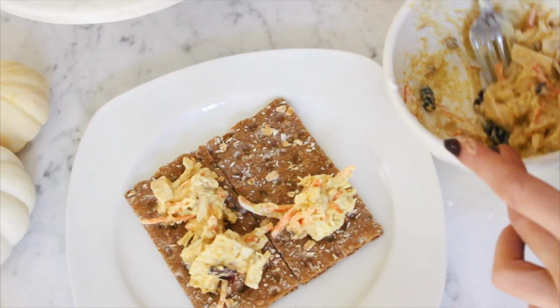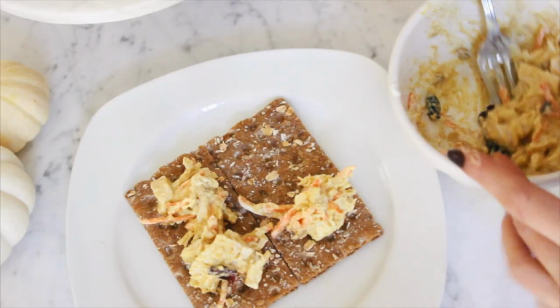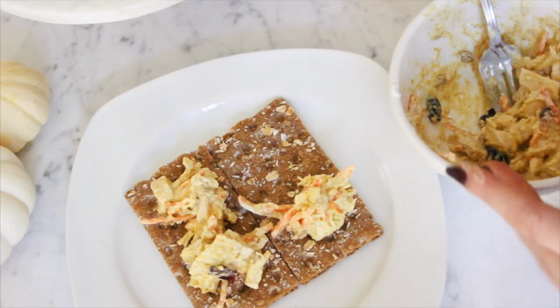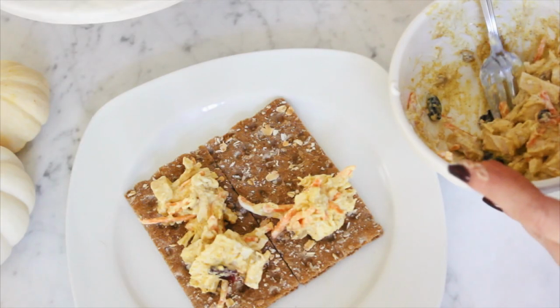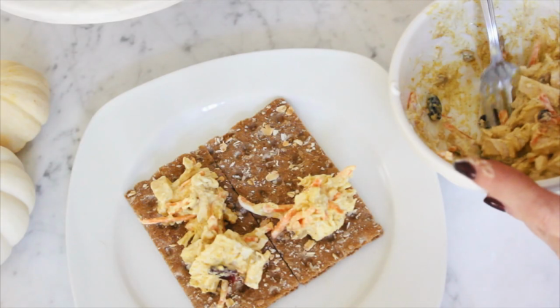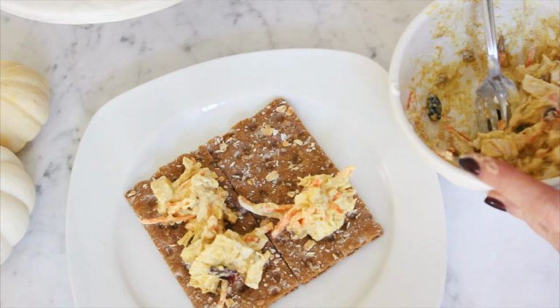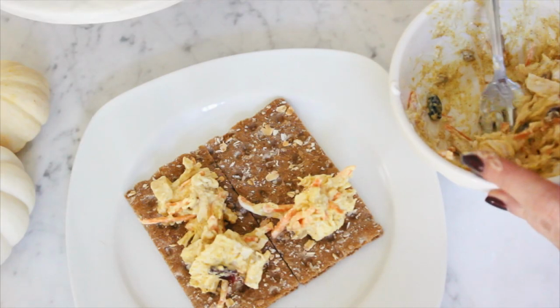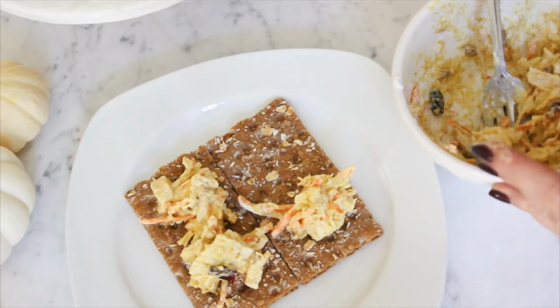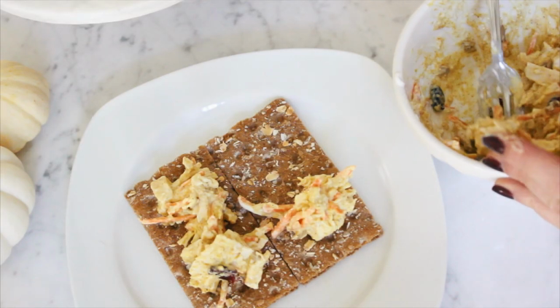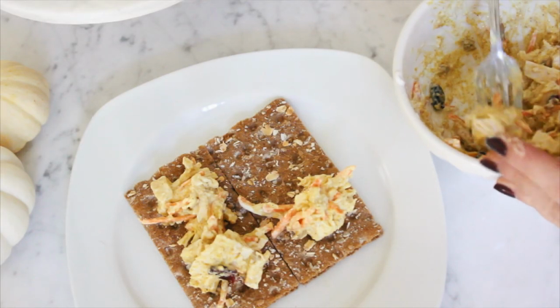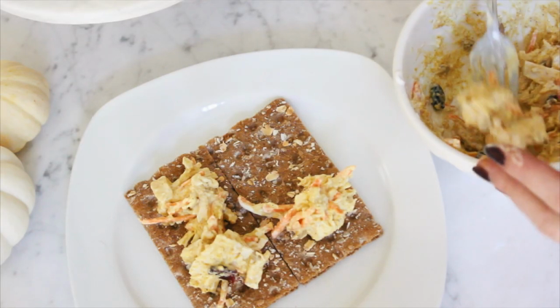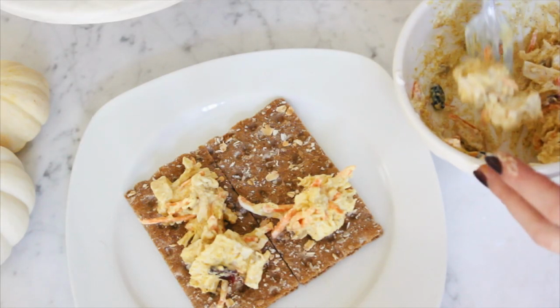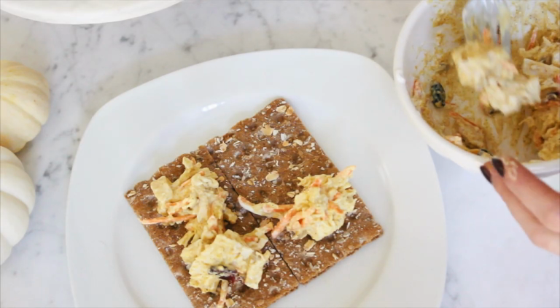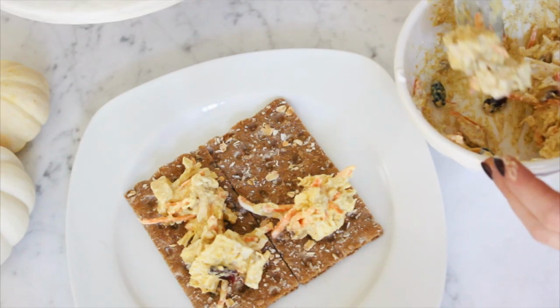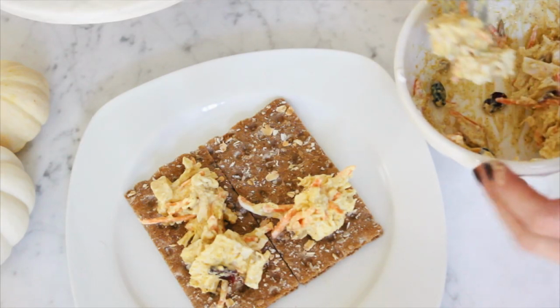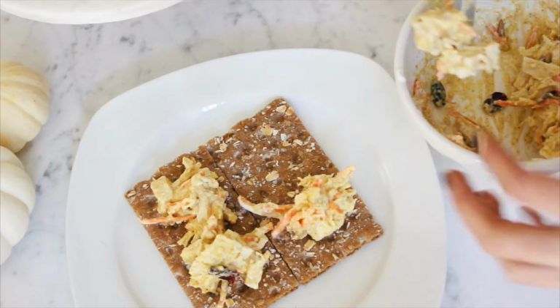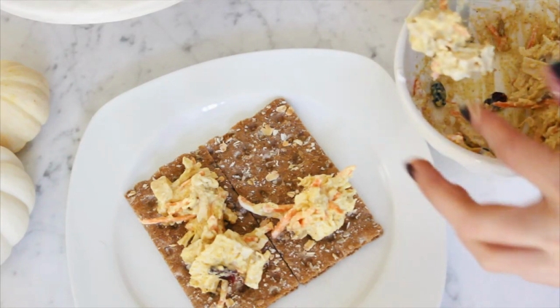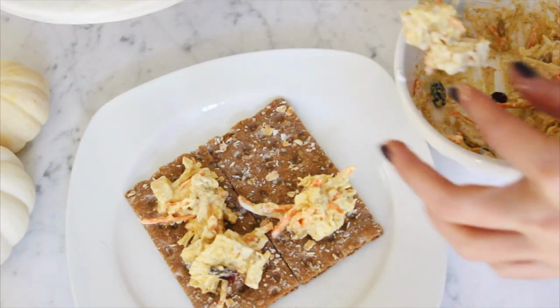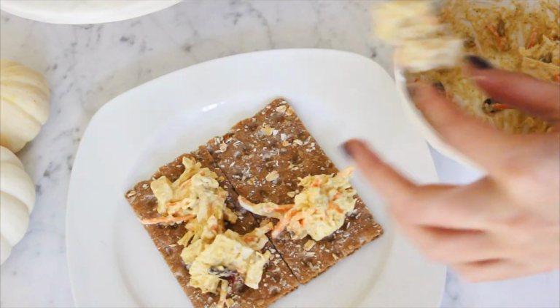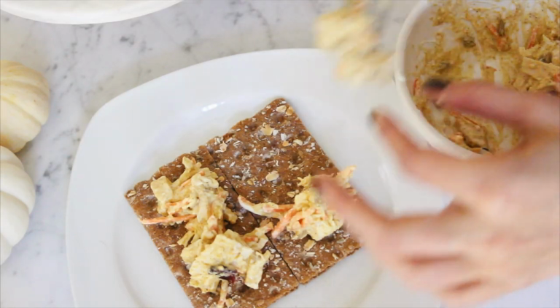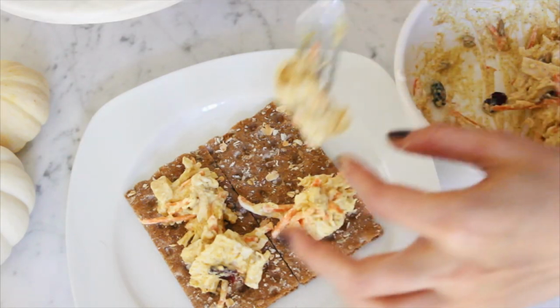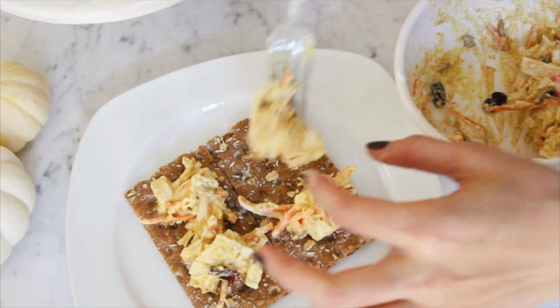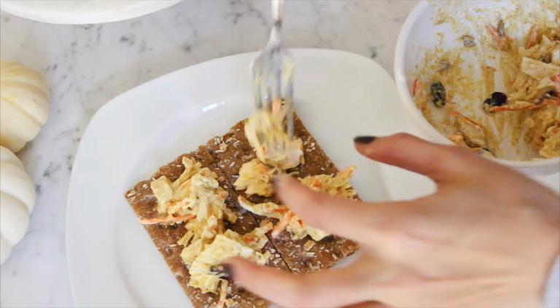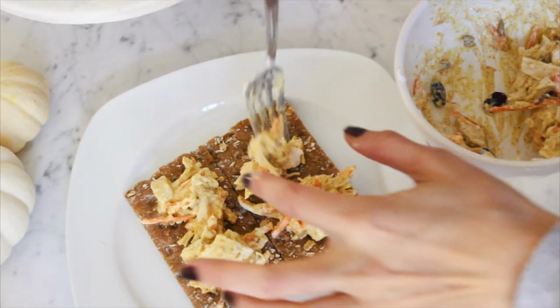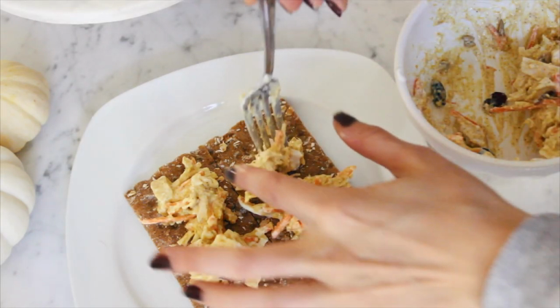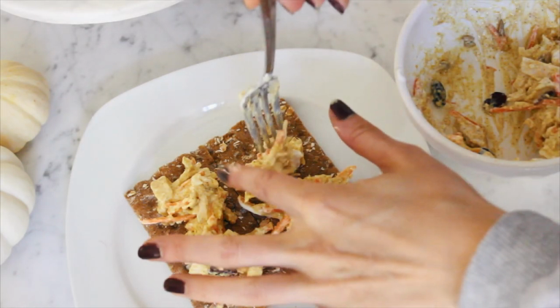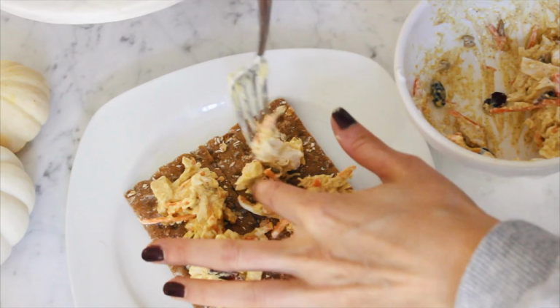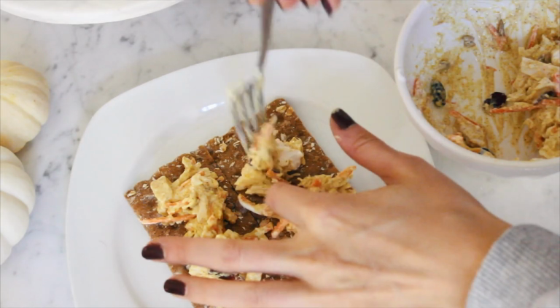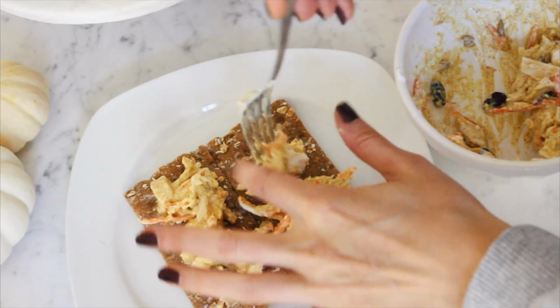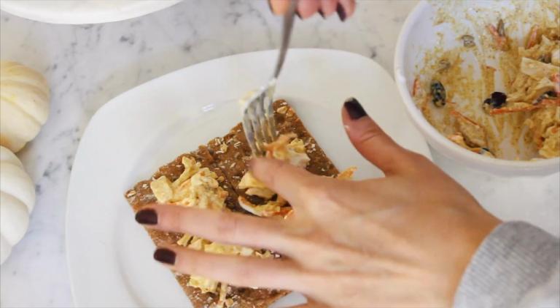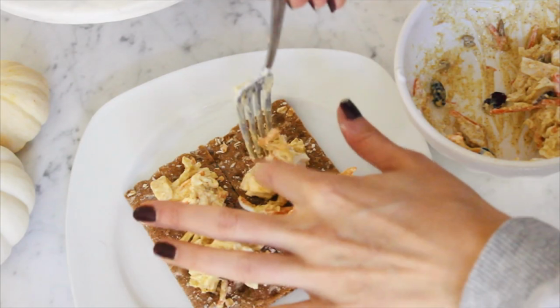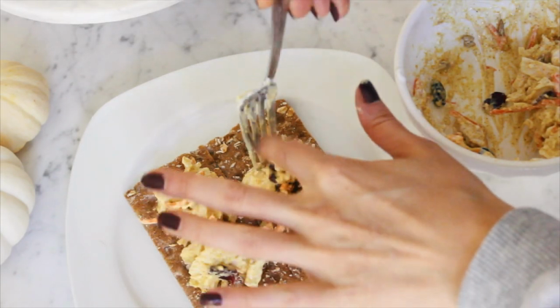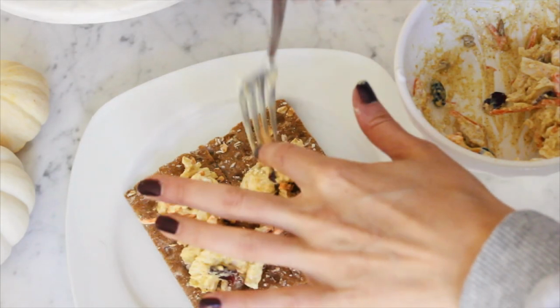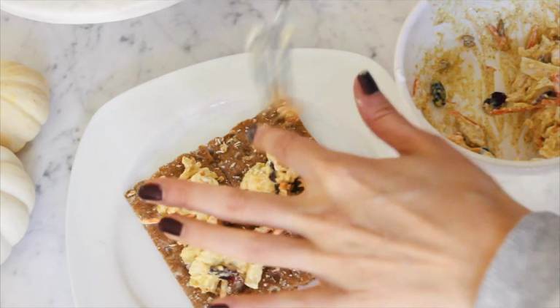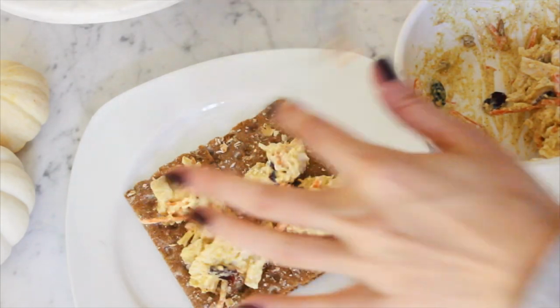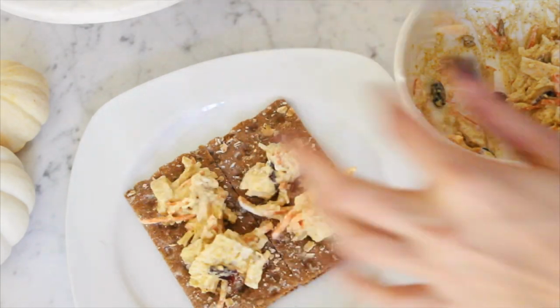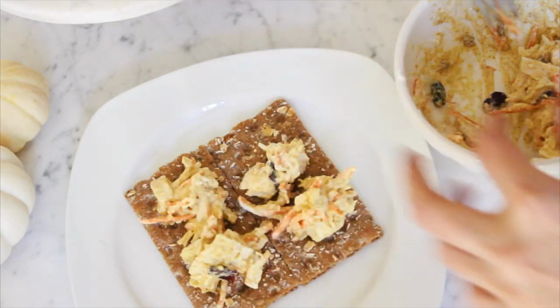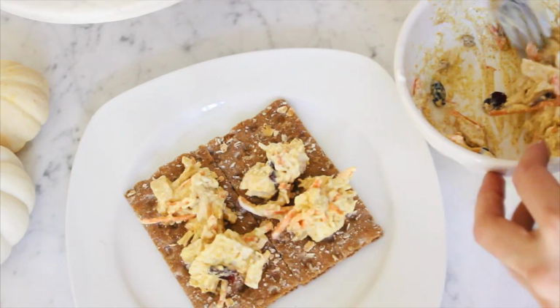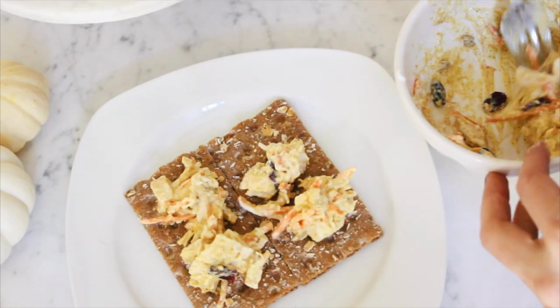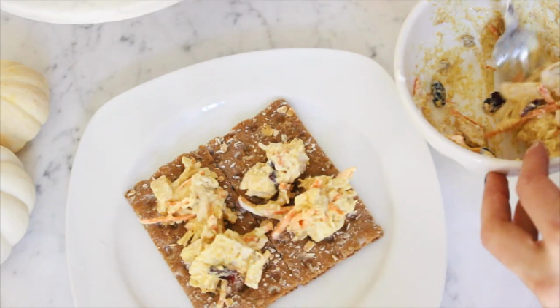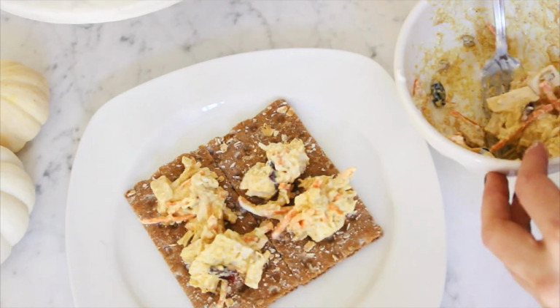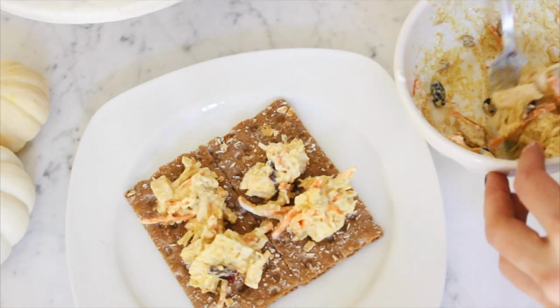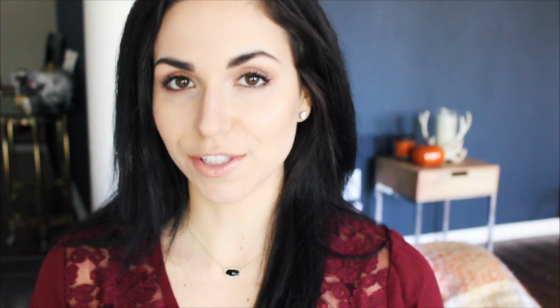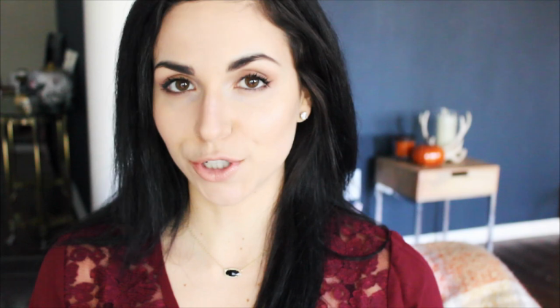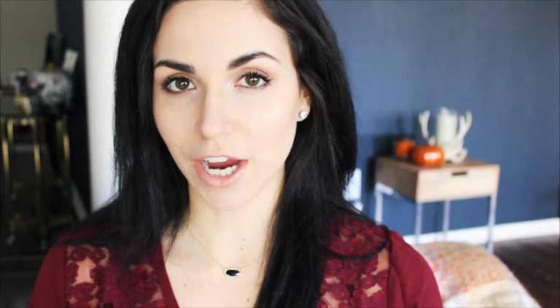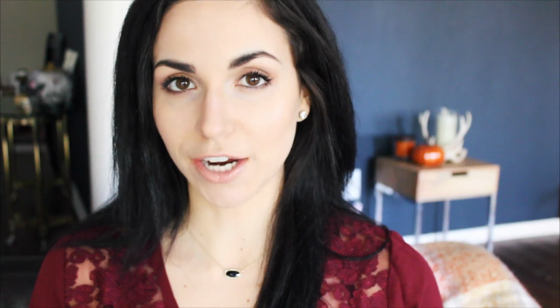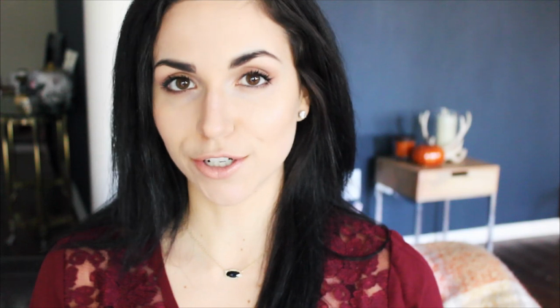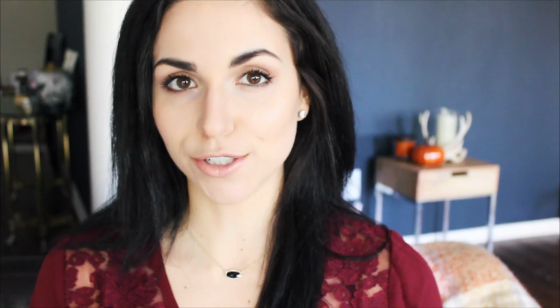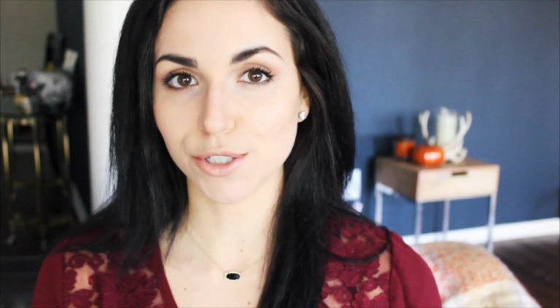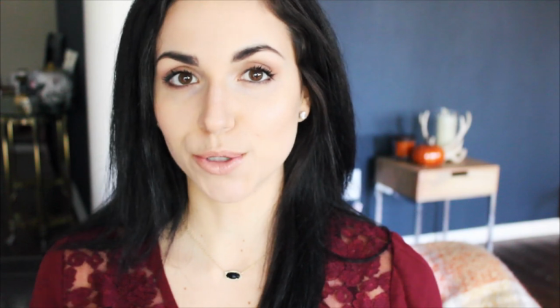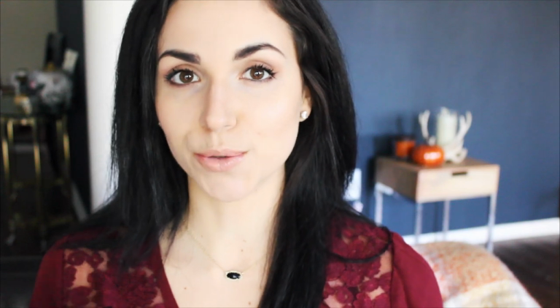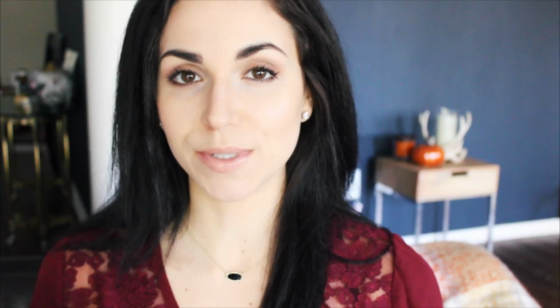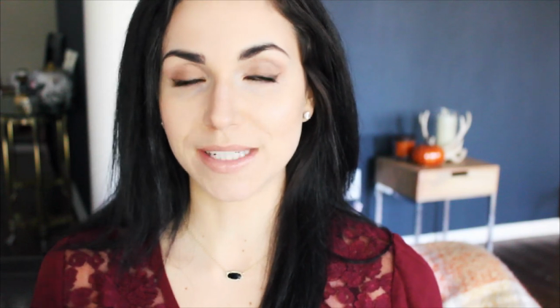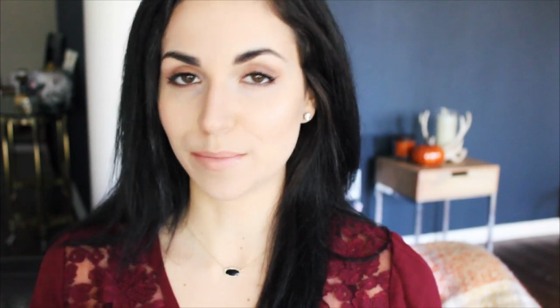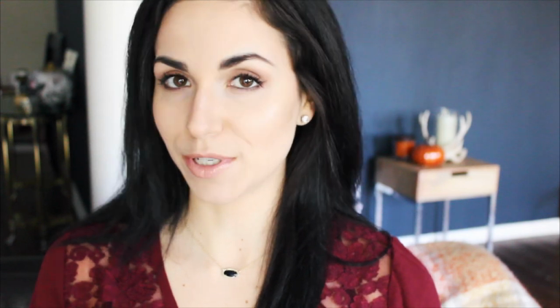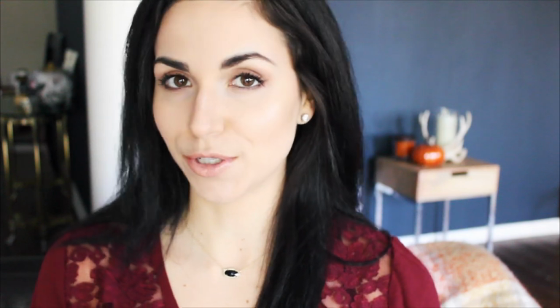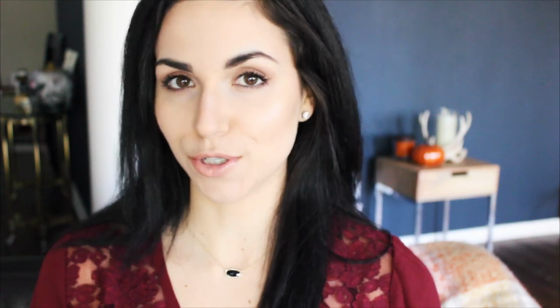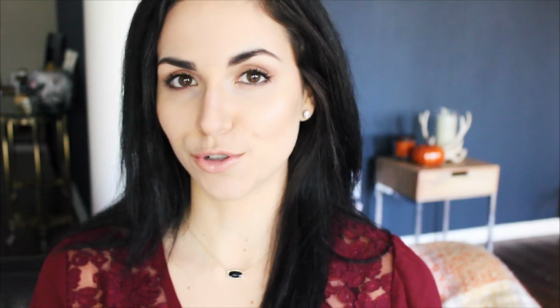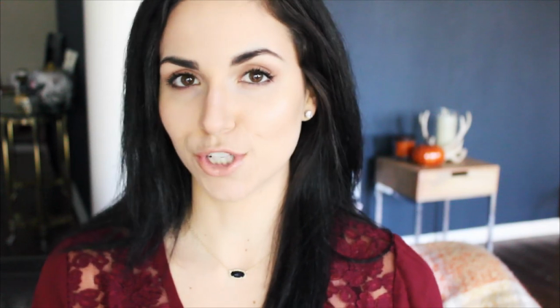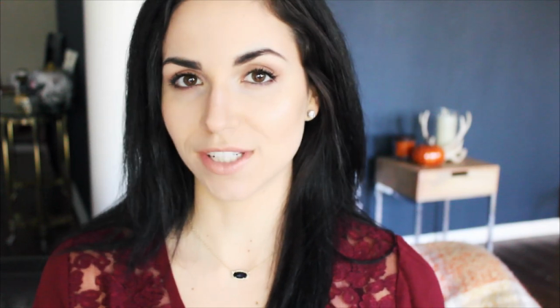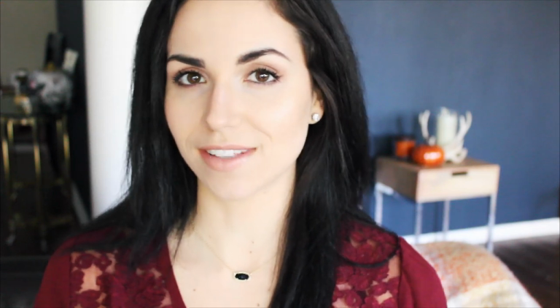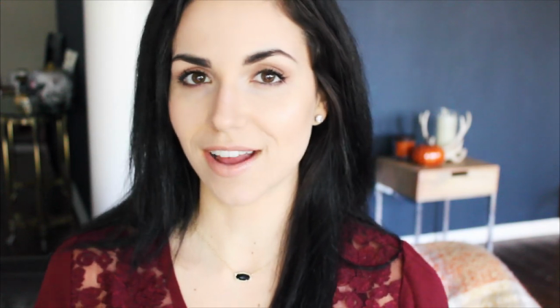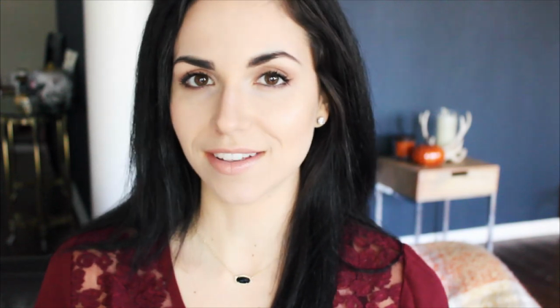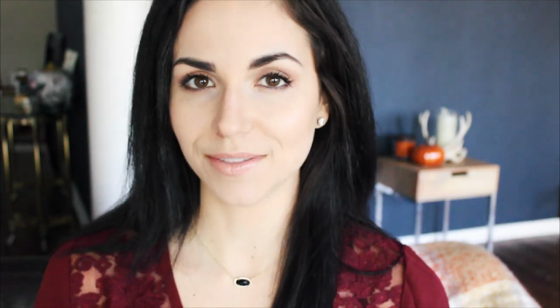Grab your Vassa cracker and plate this up. This is also a great option if you want to cut everything up smaller and use the Vassa crackers to dip into your chicken salad.